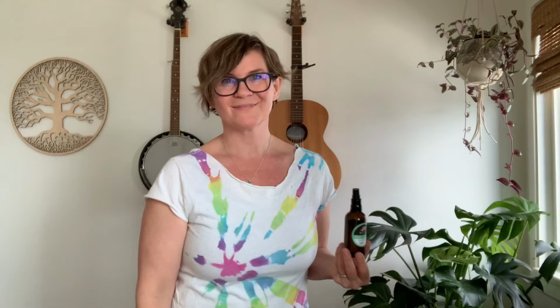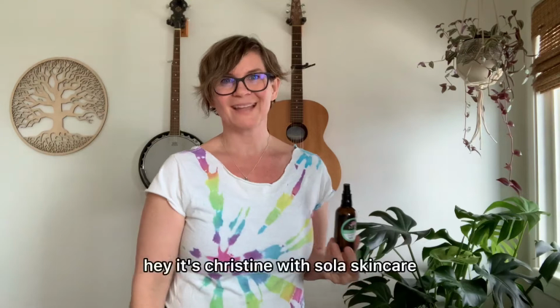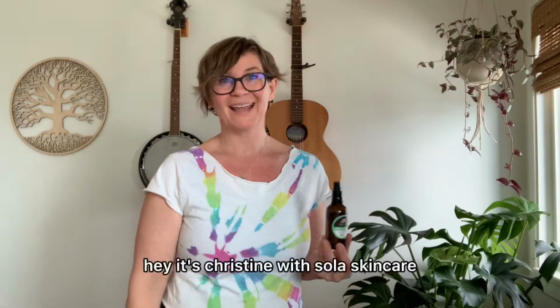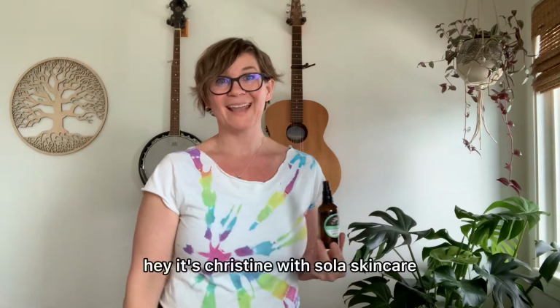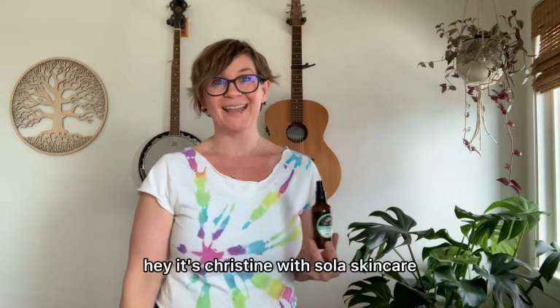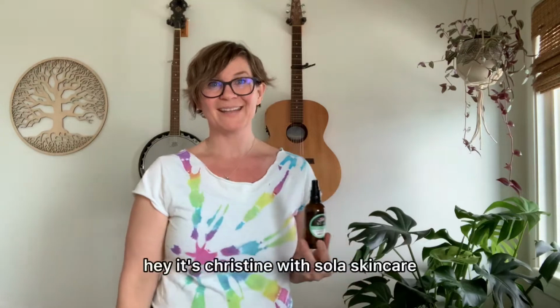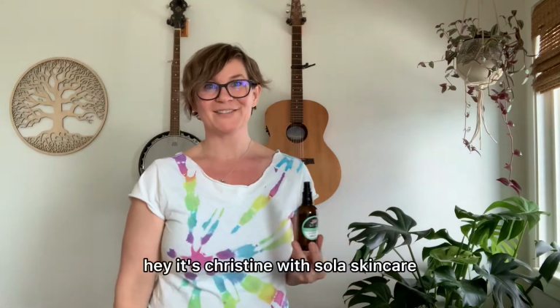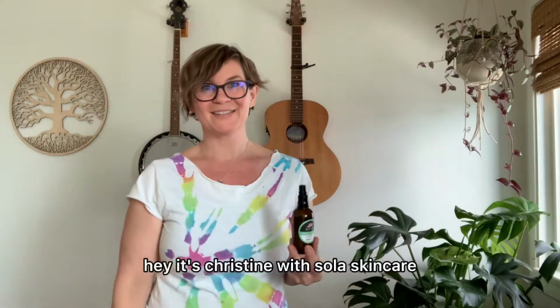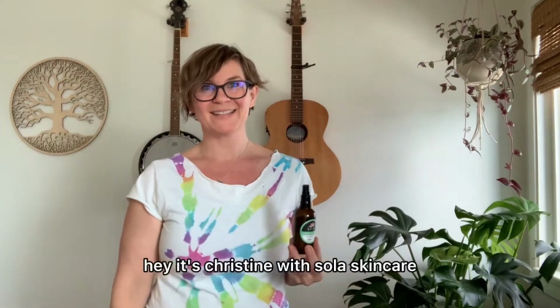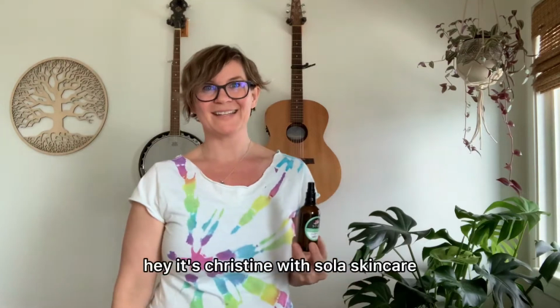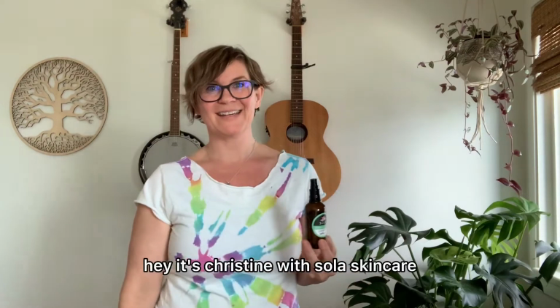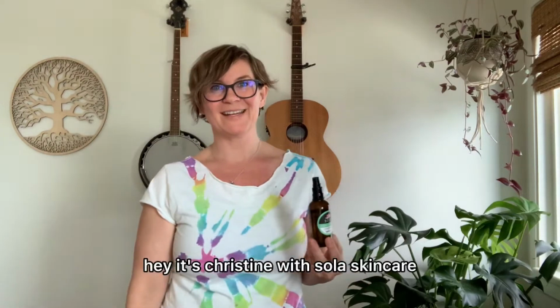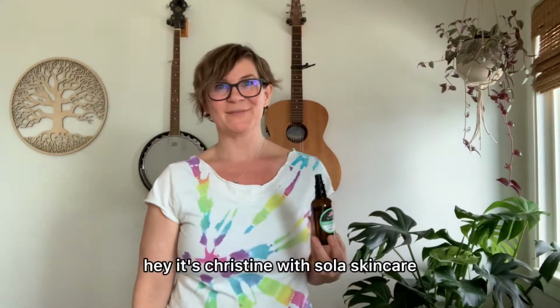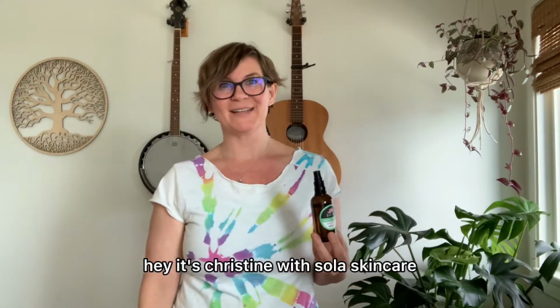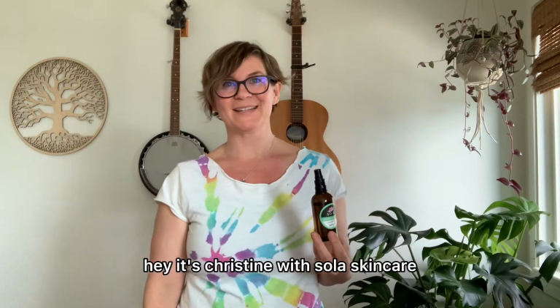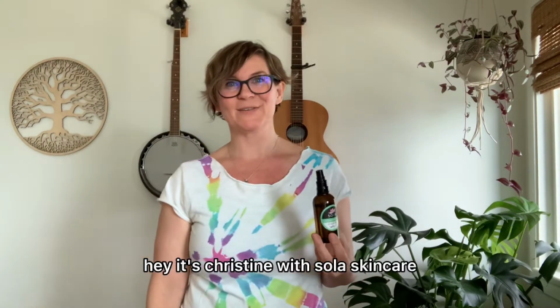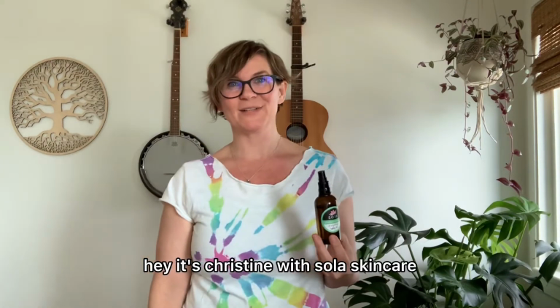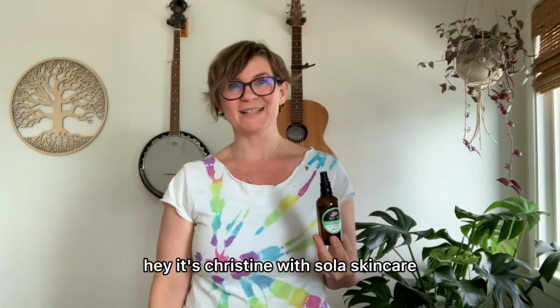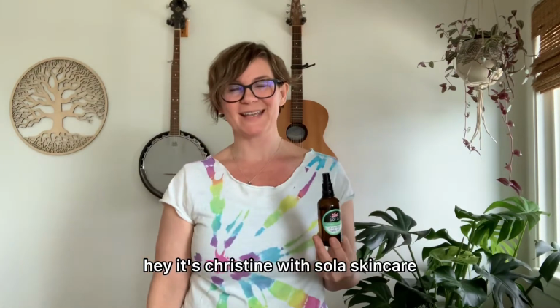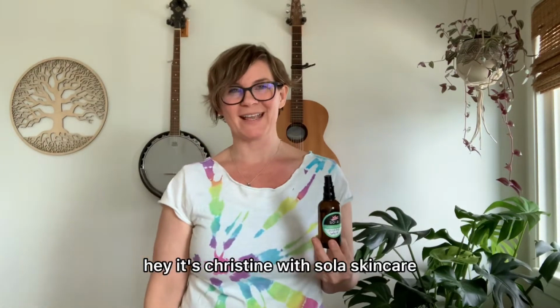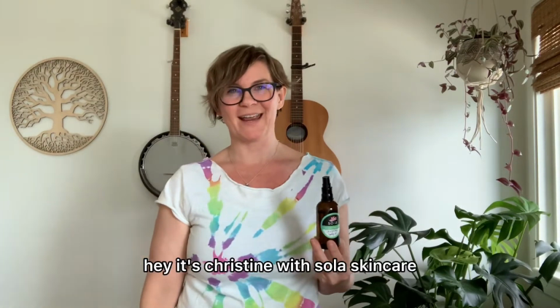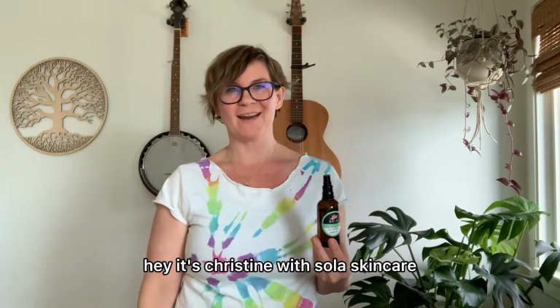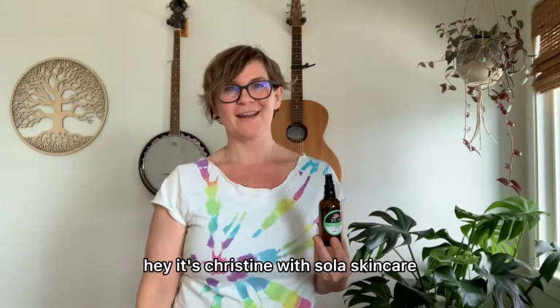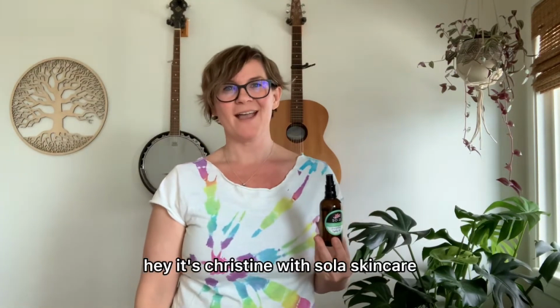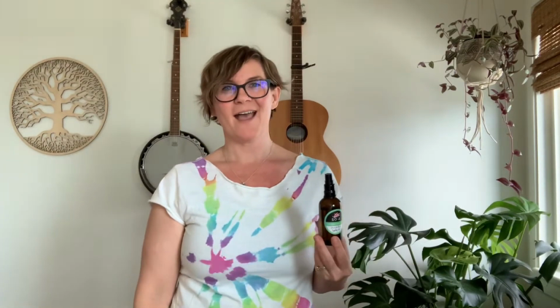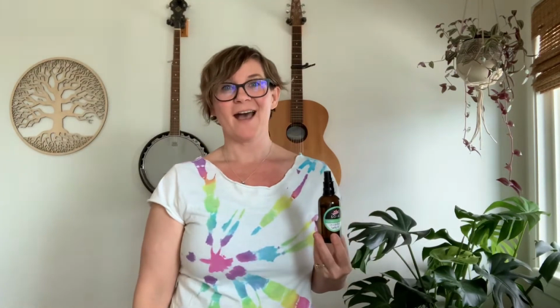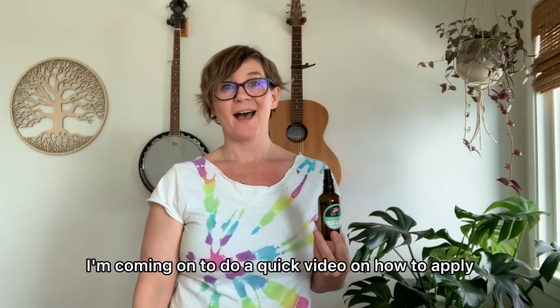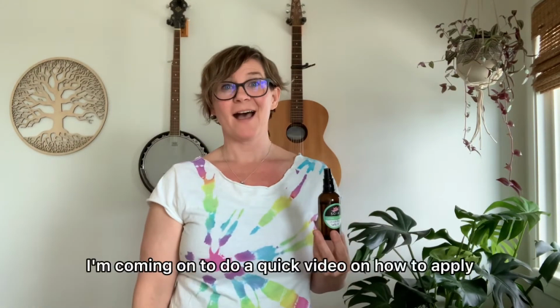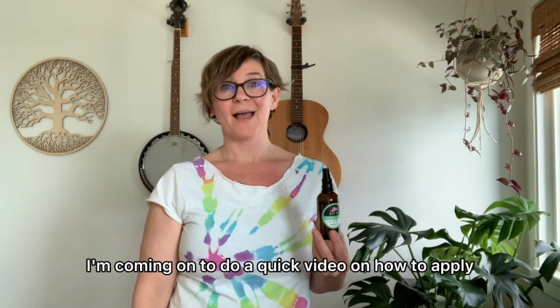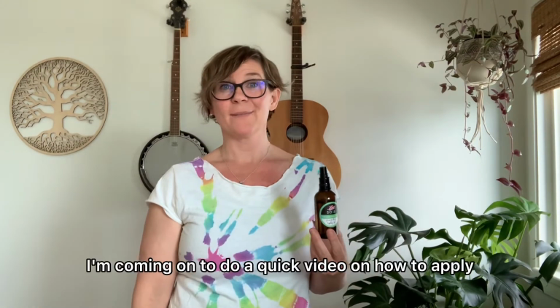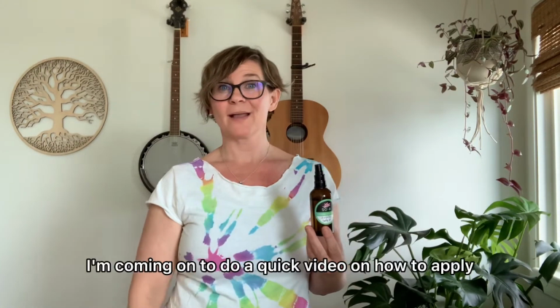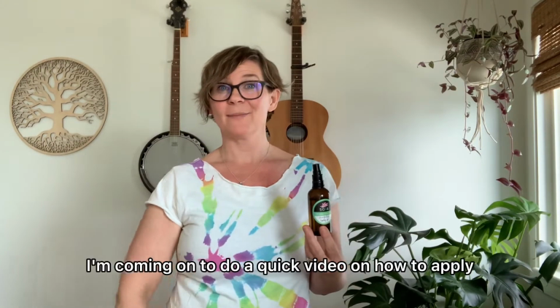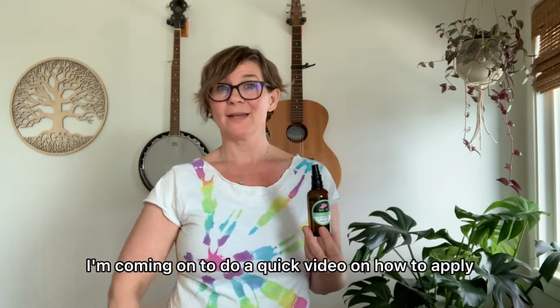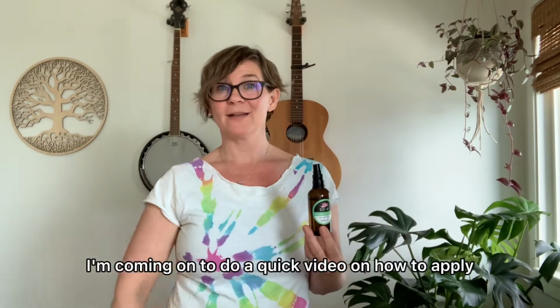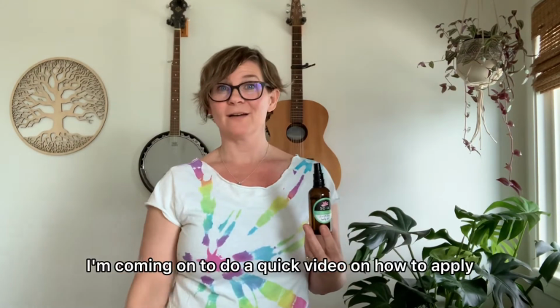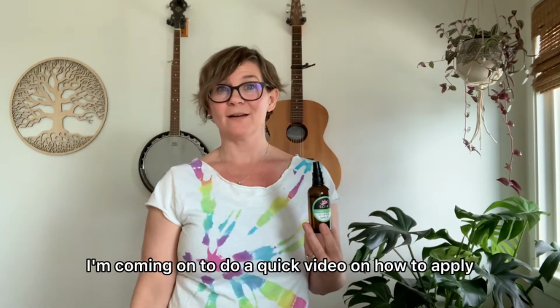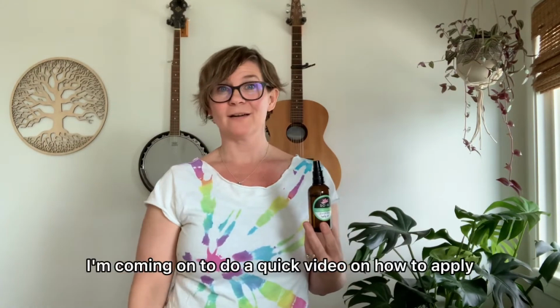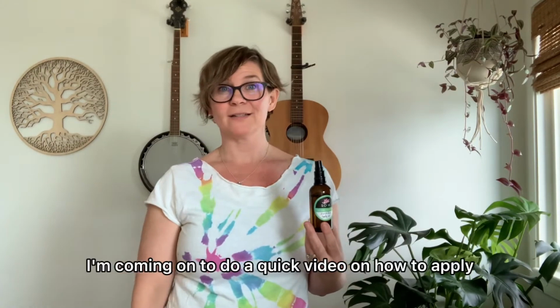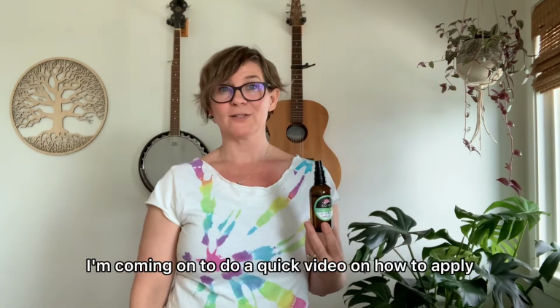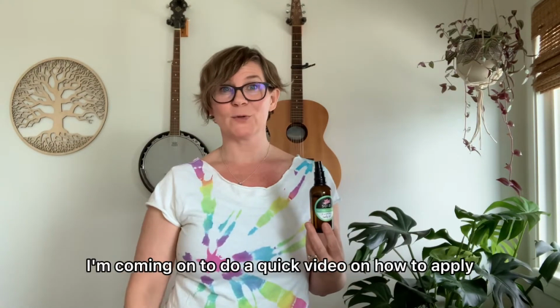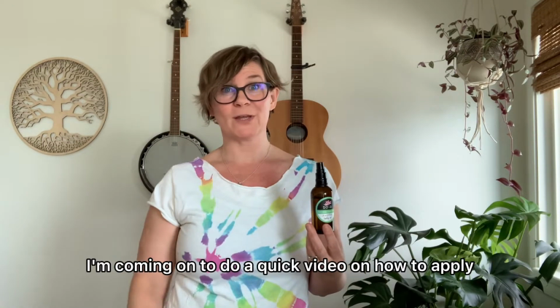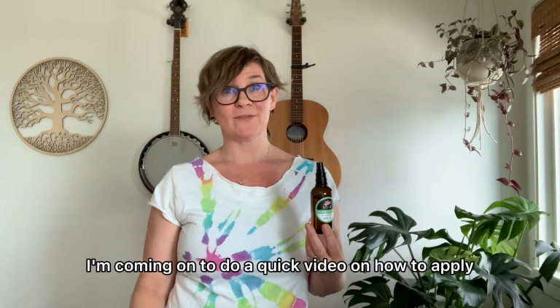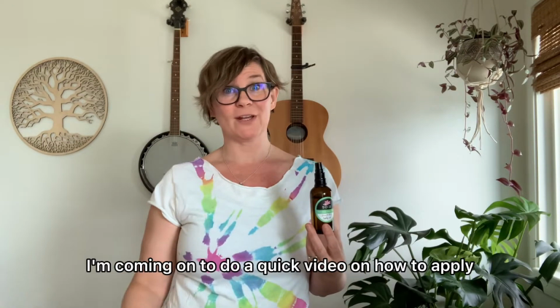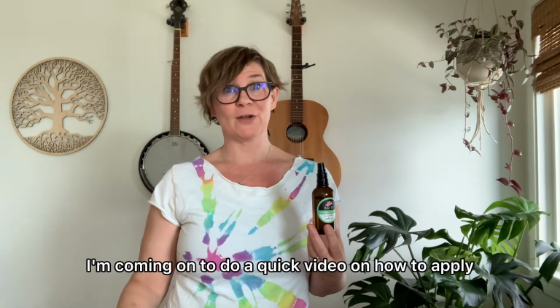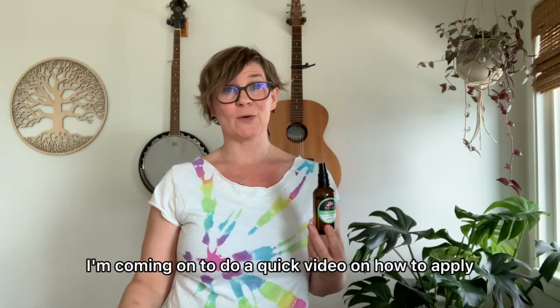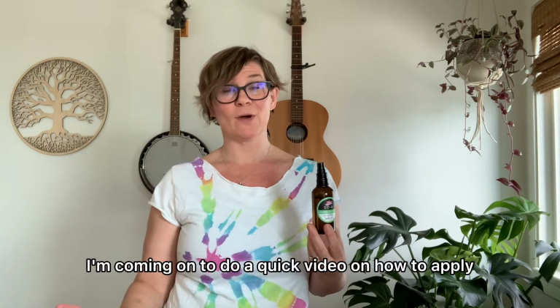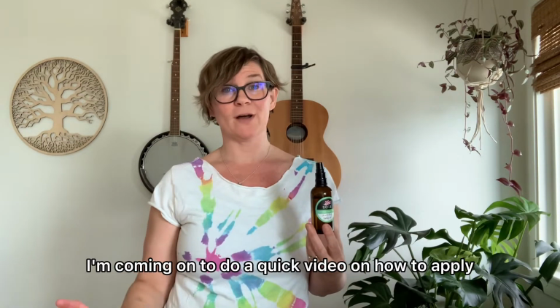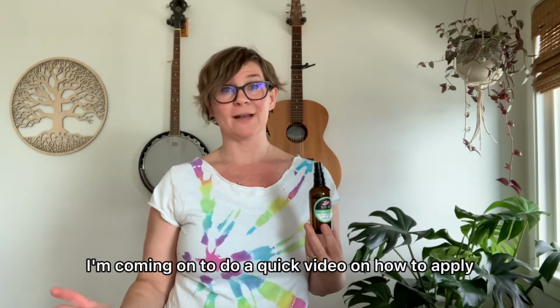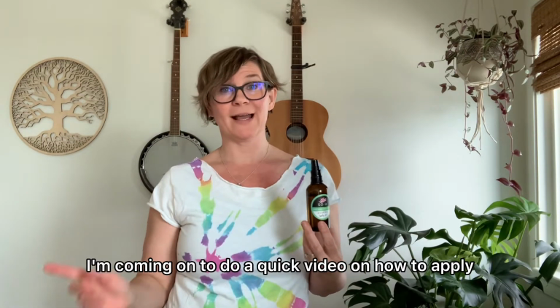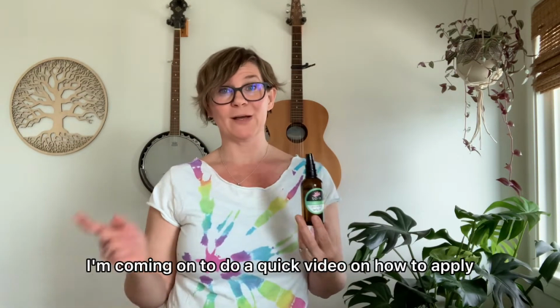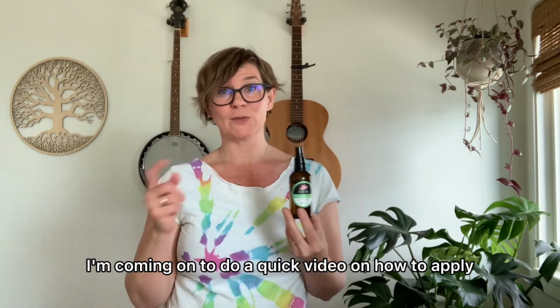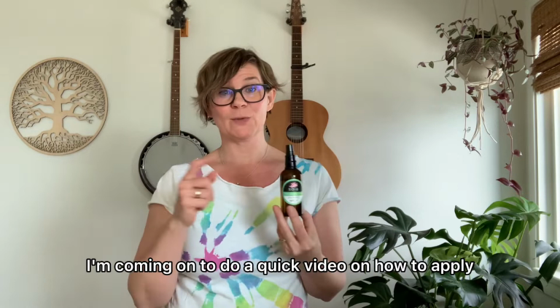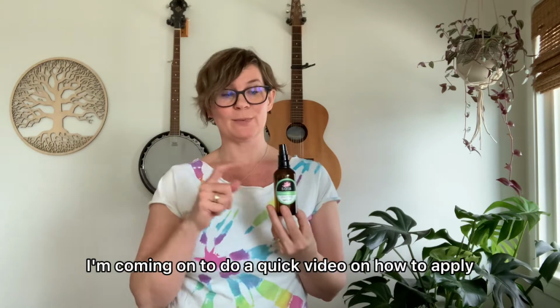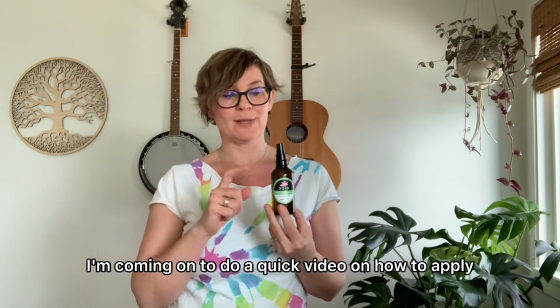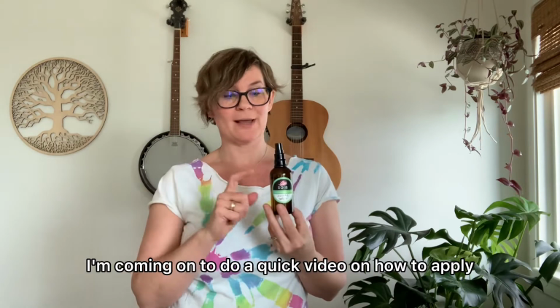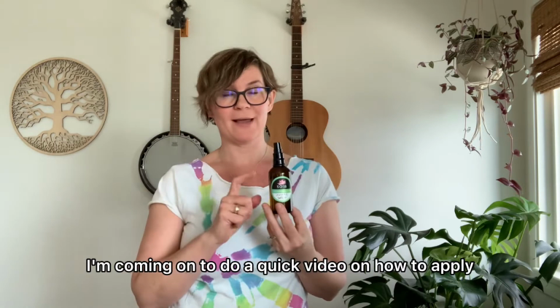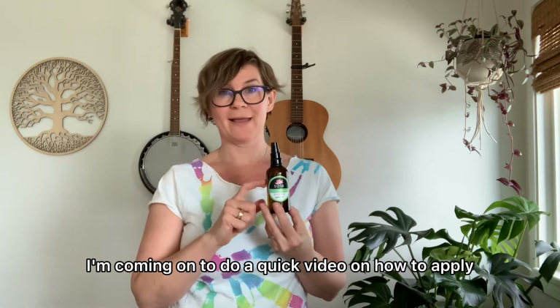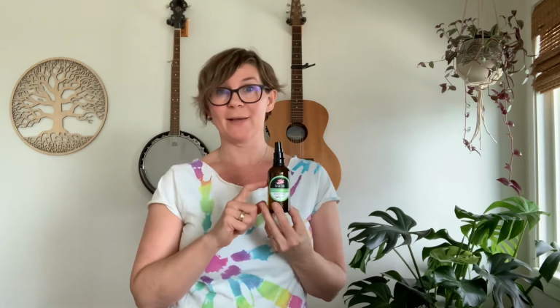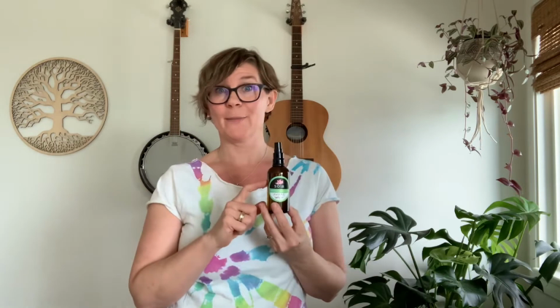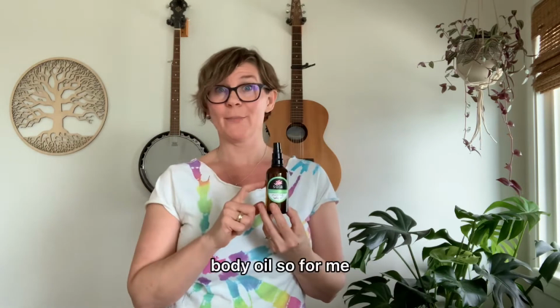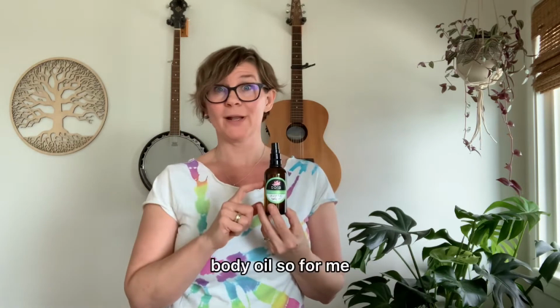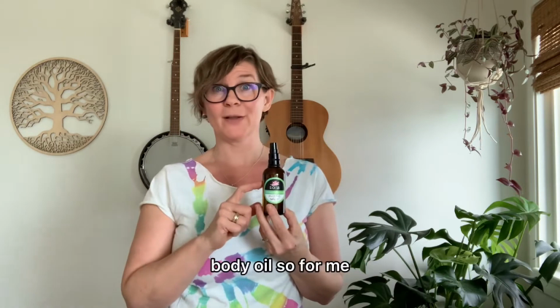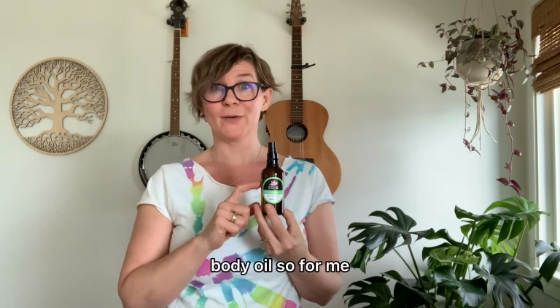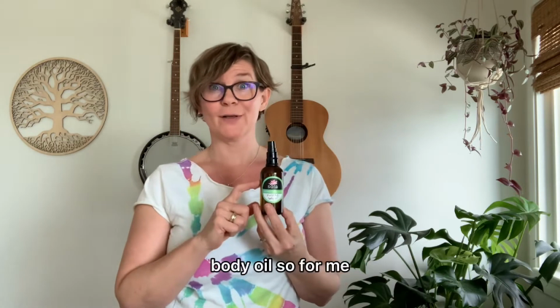Hey, it's Christine with Sola Skin Care. I'm coming on to do a quick video on how to apply body oil.